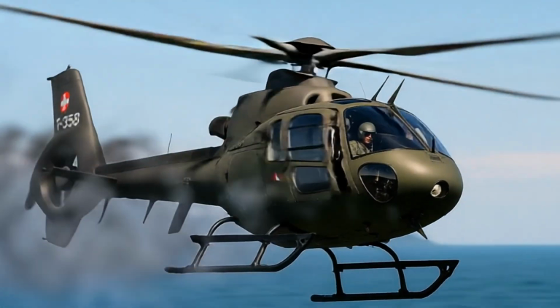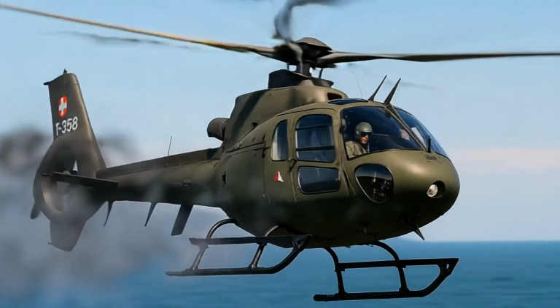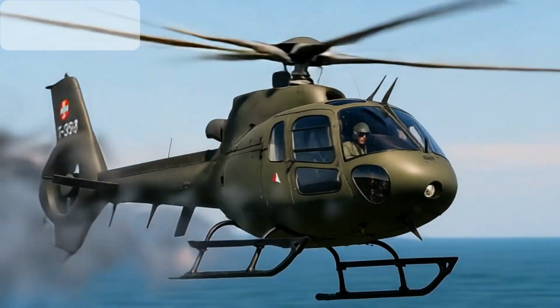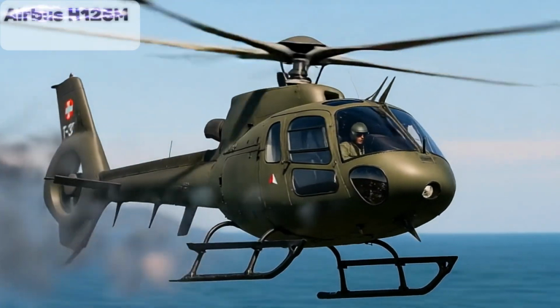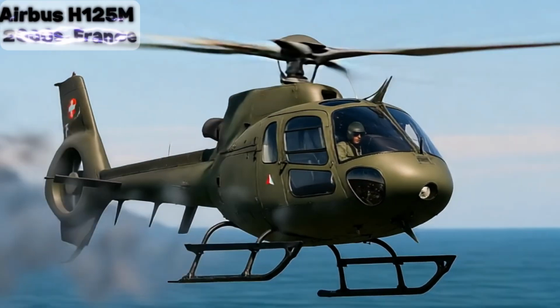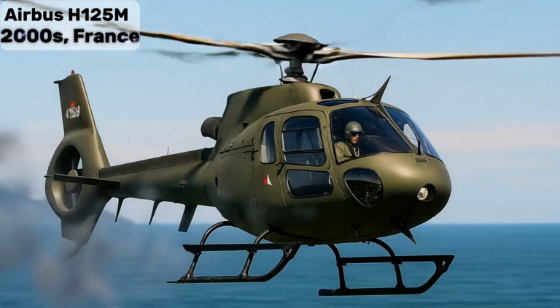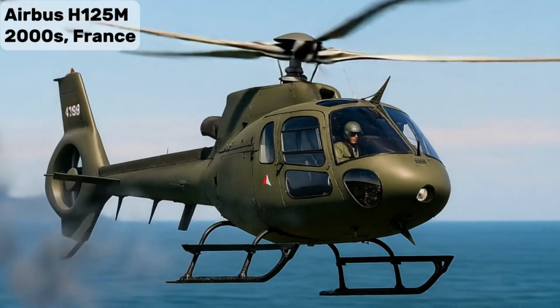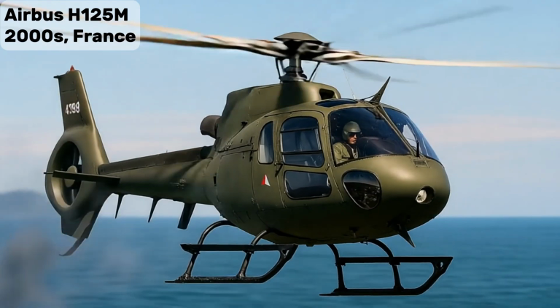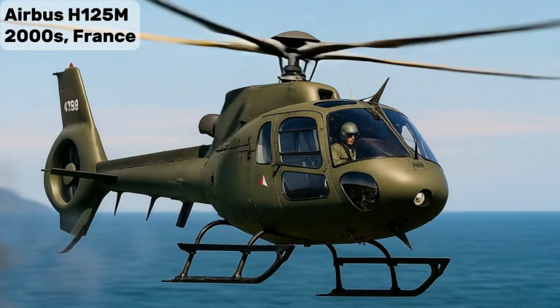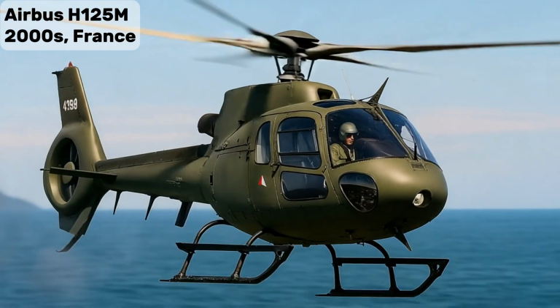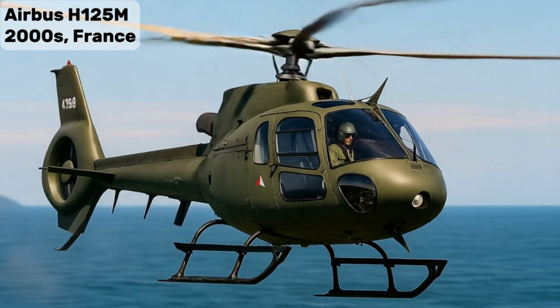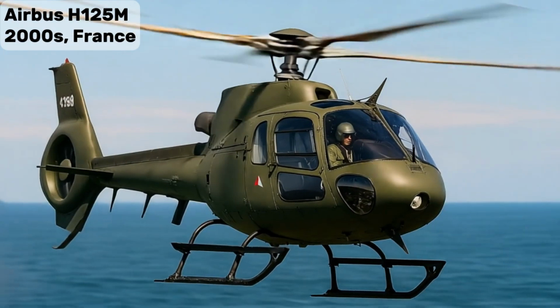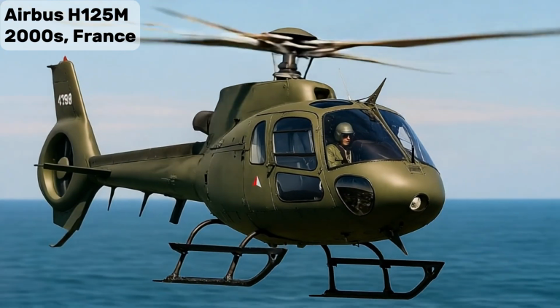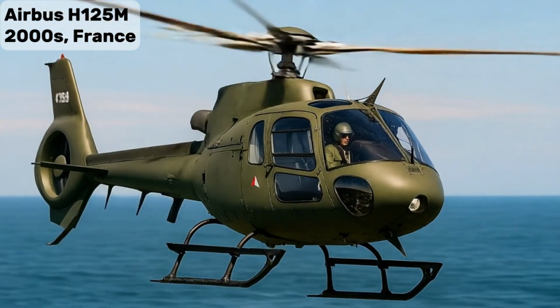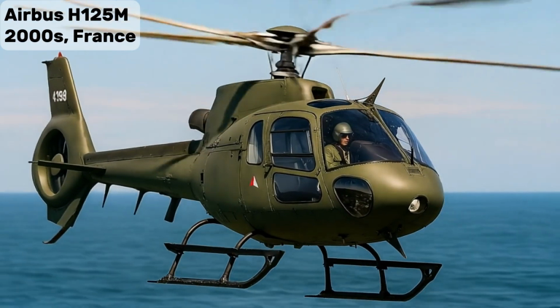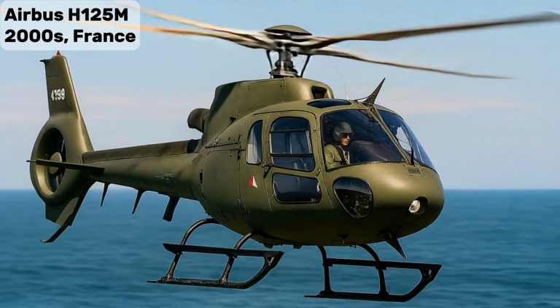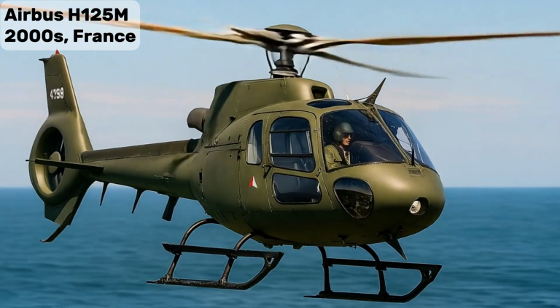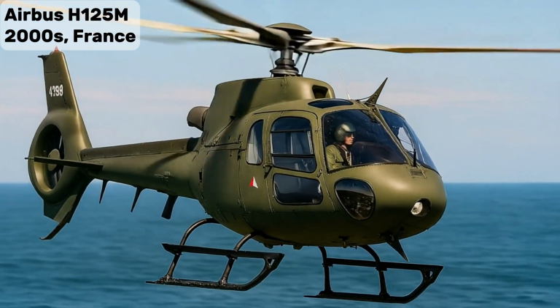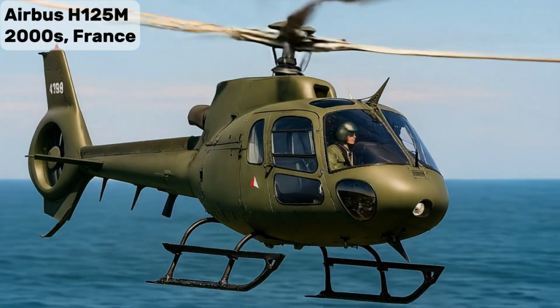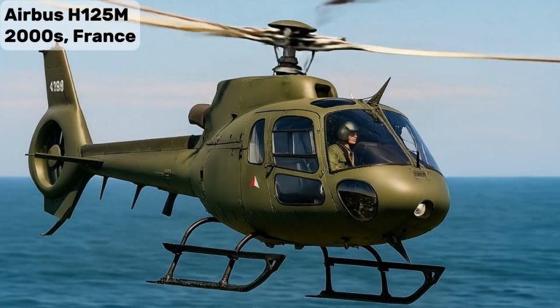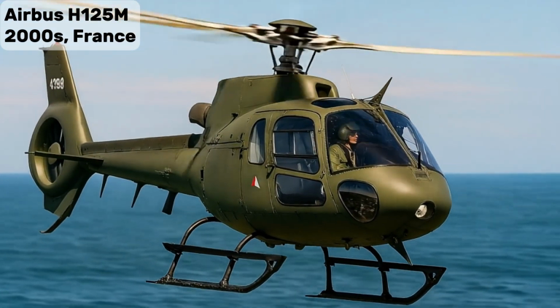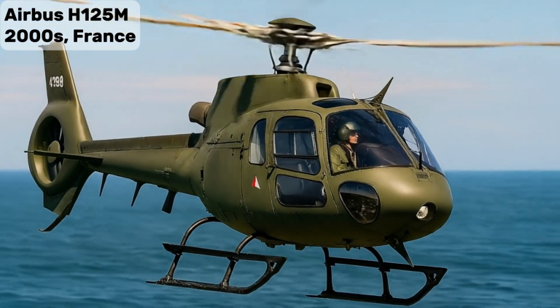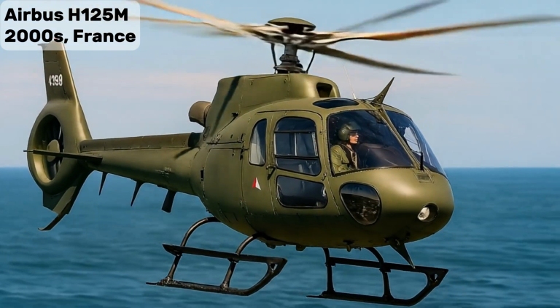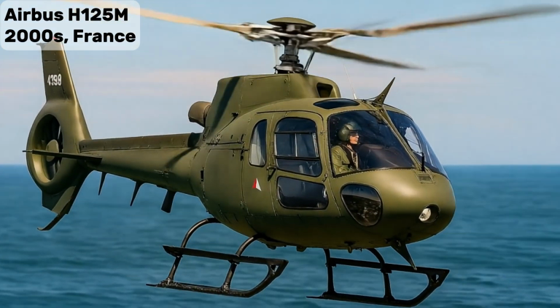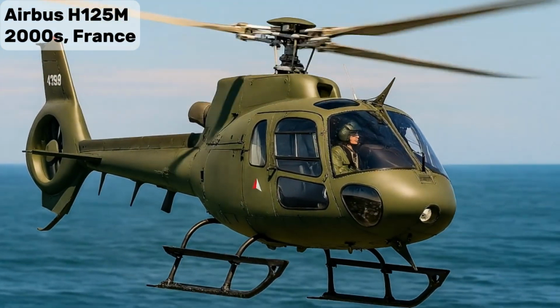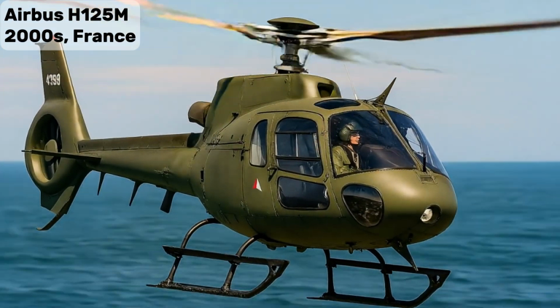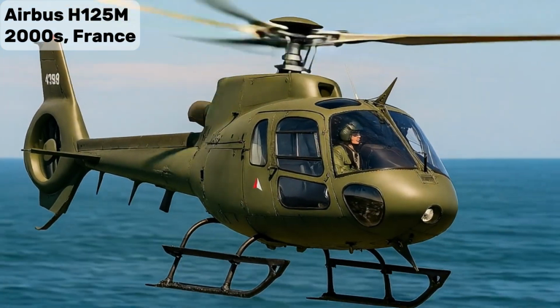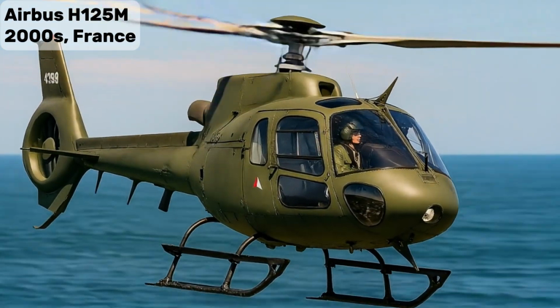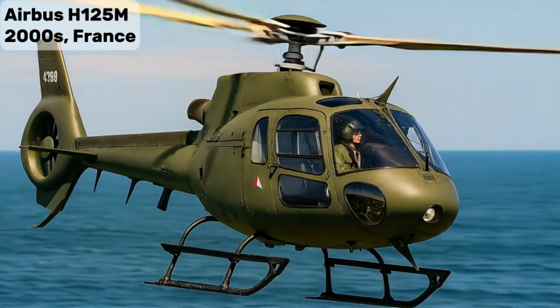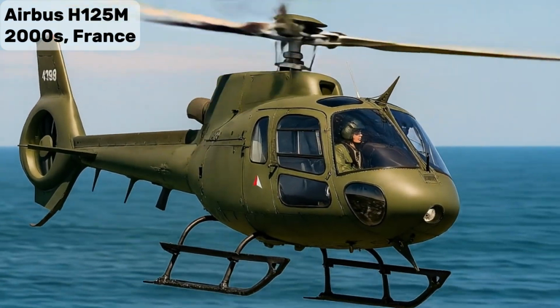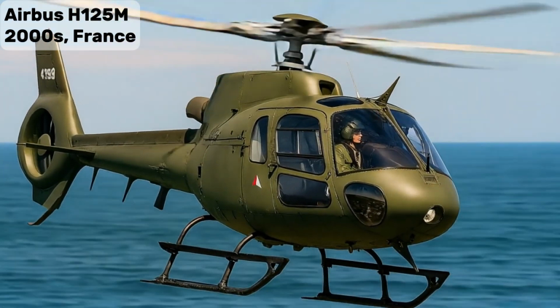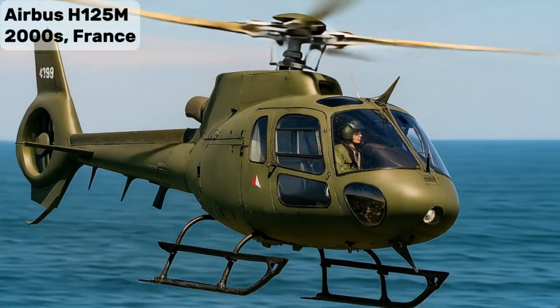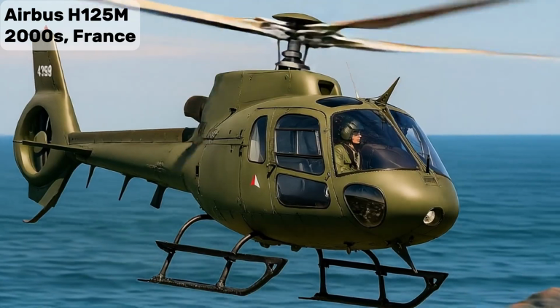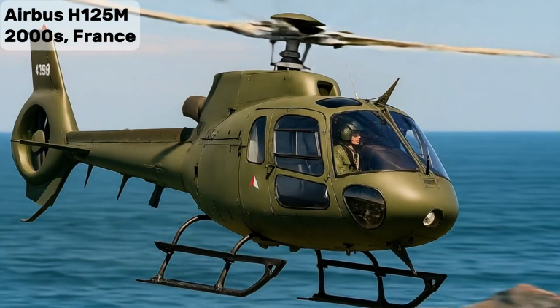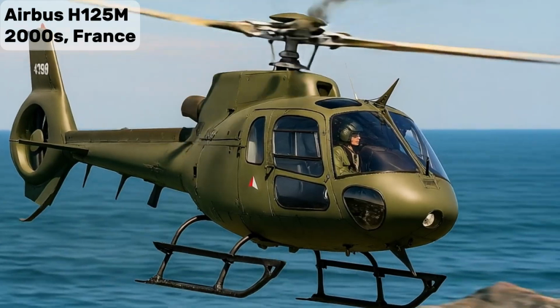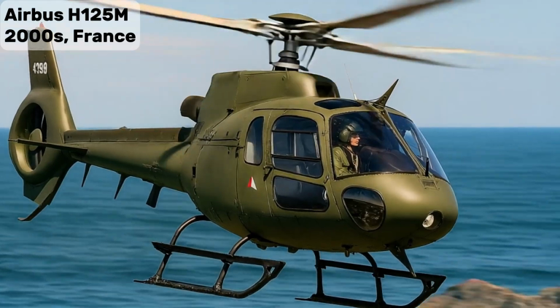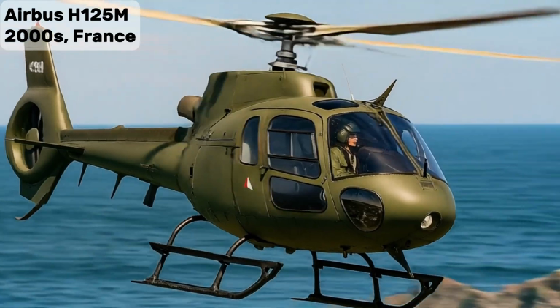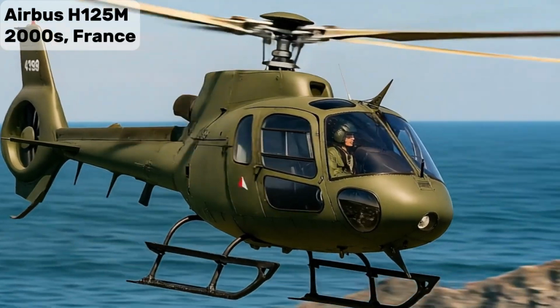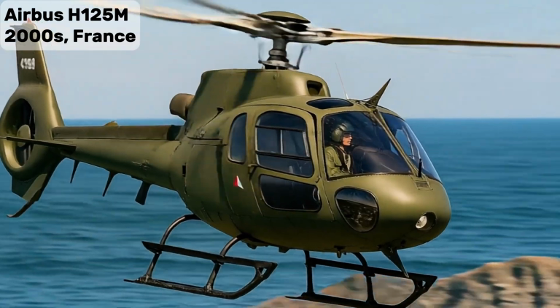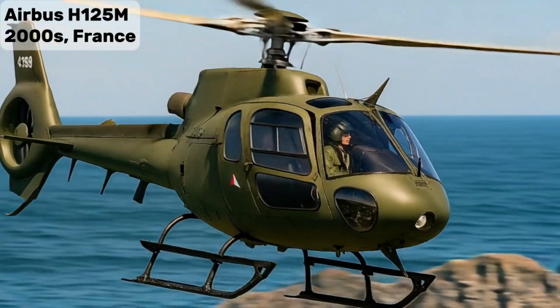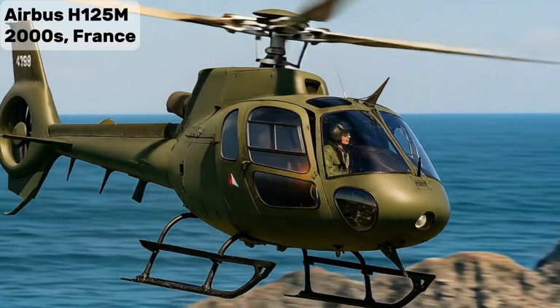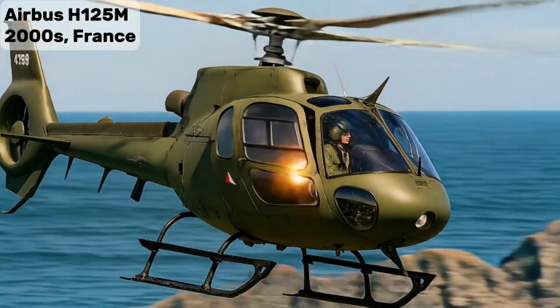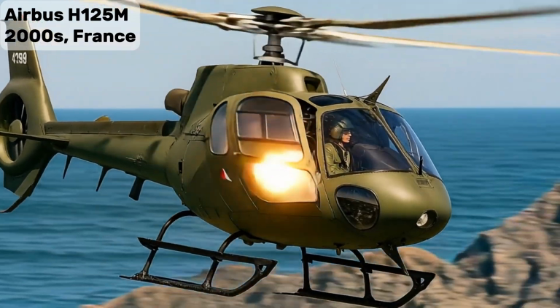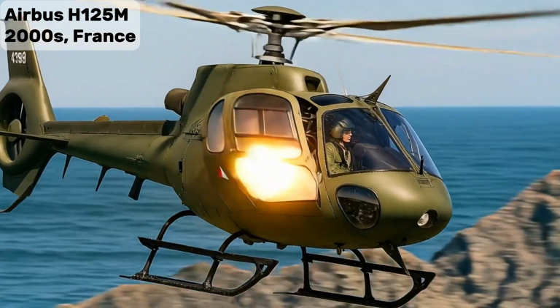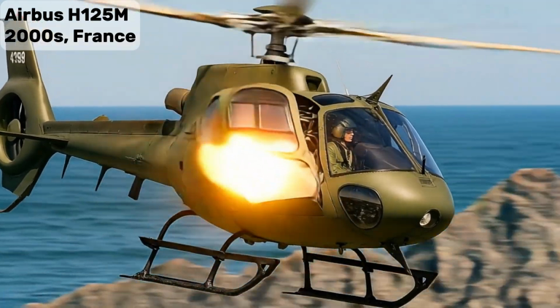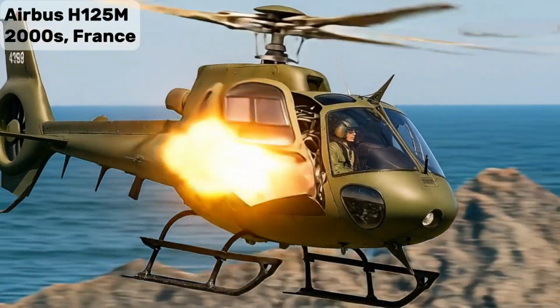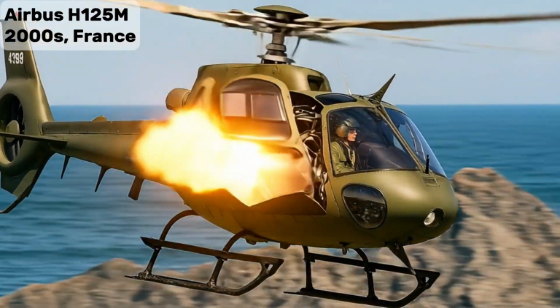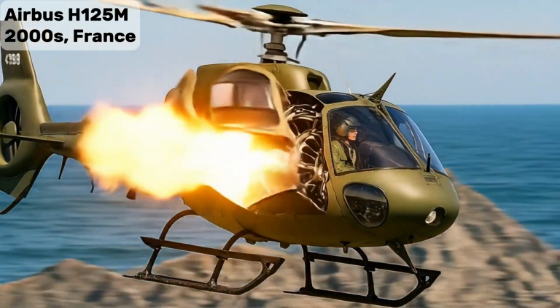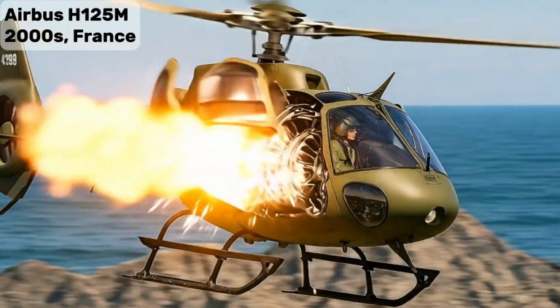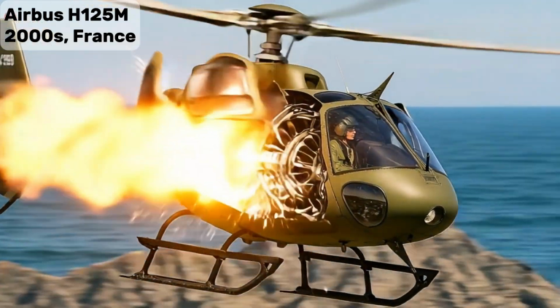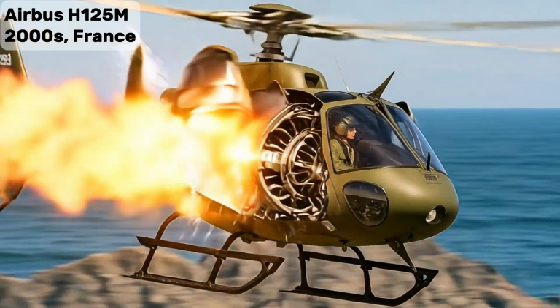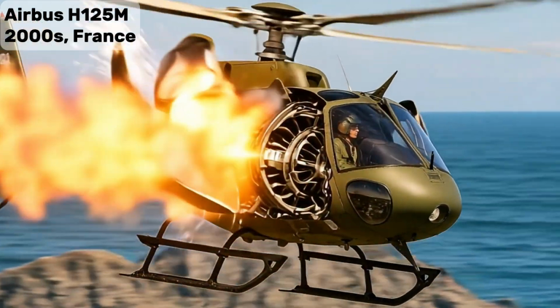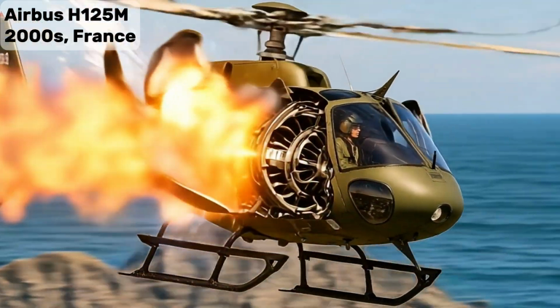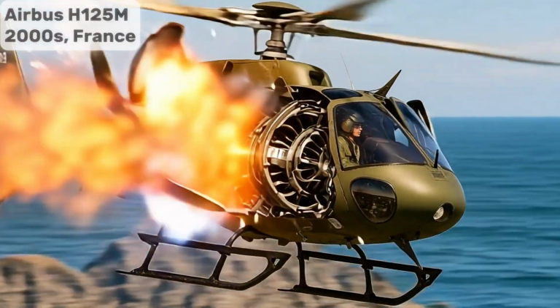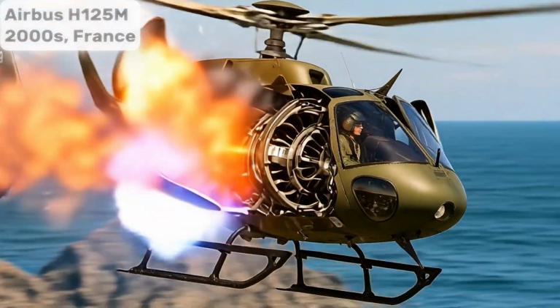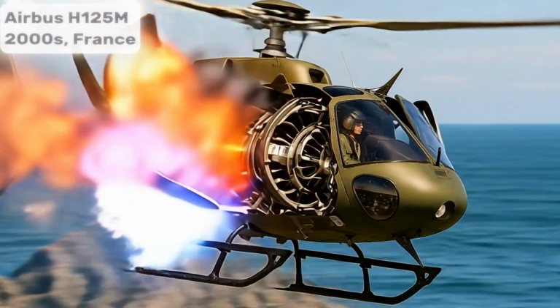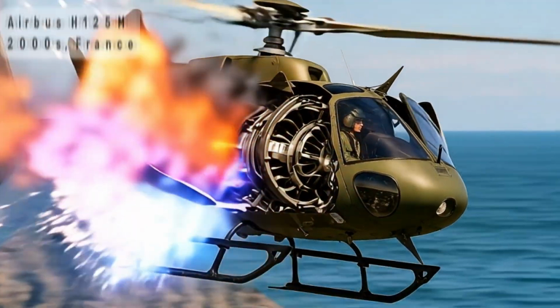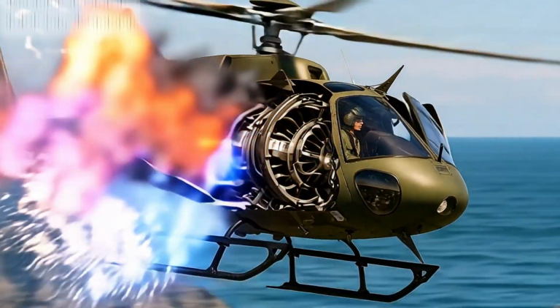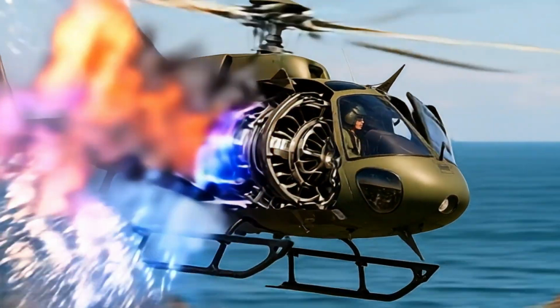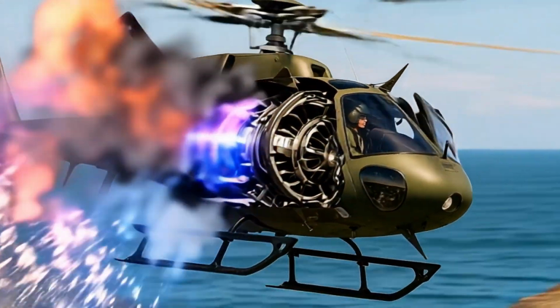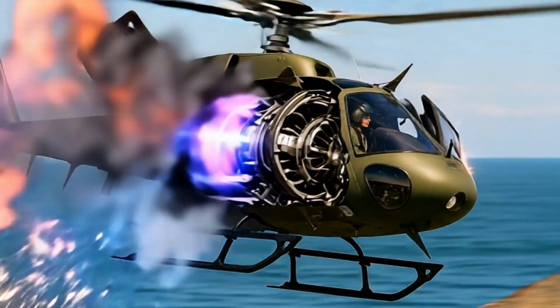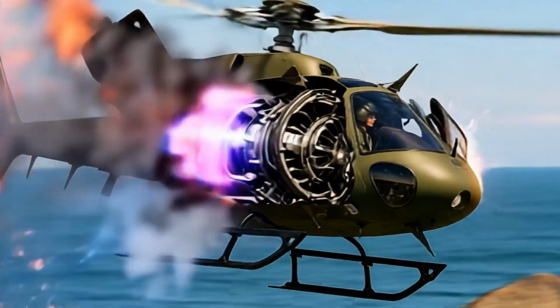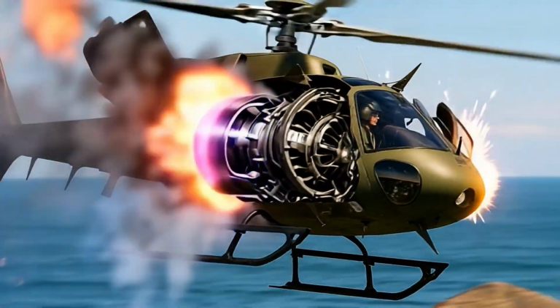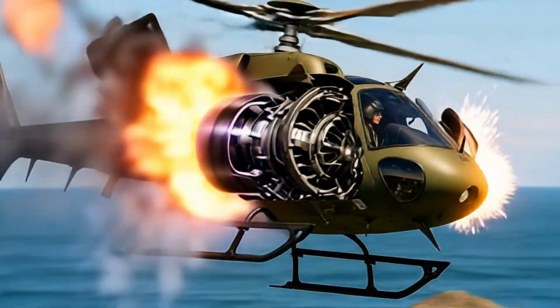Airbus H-125M — armed version of the H-125, used for light attack and training.